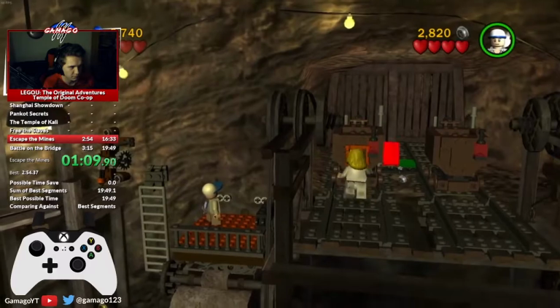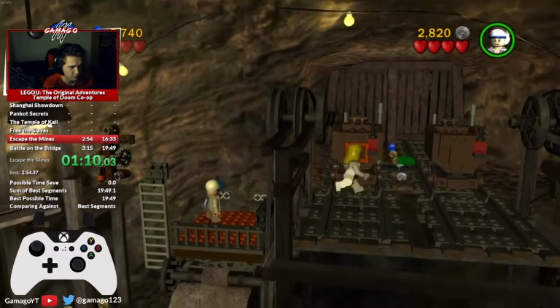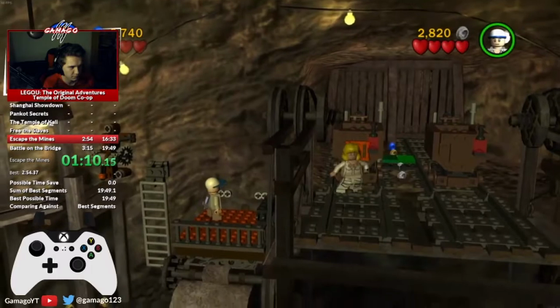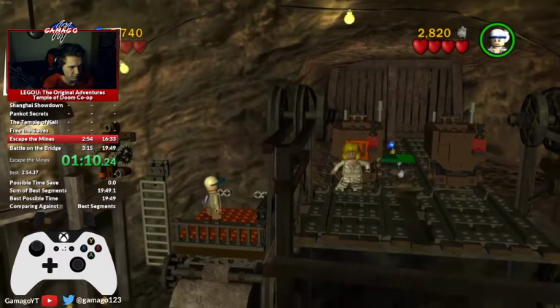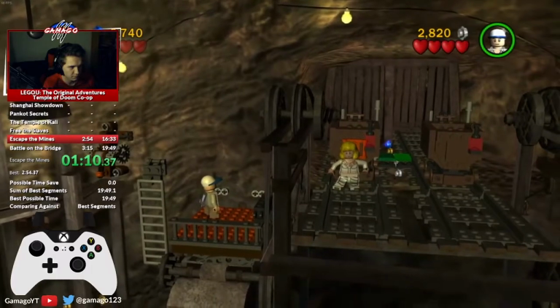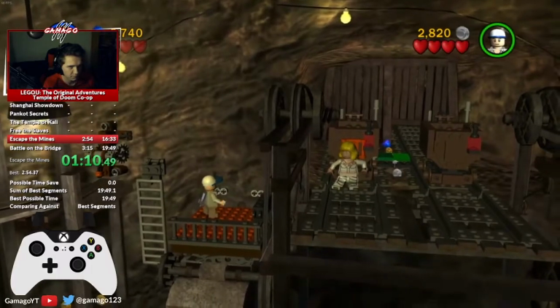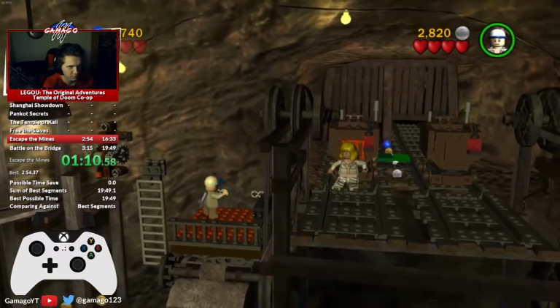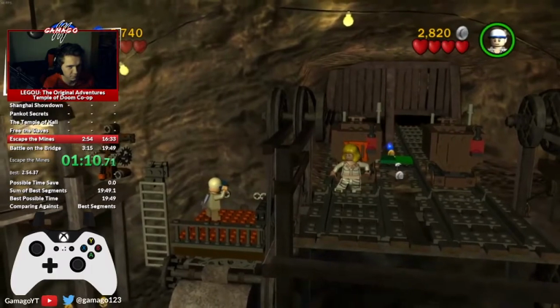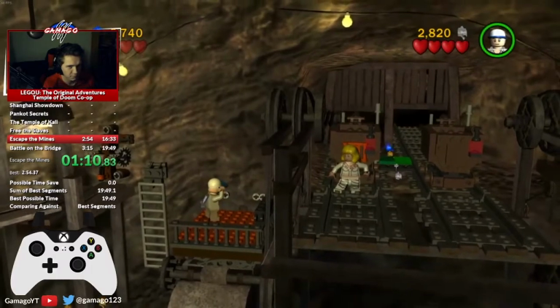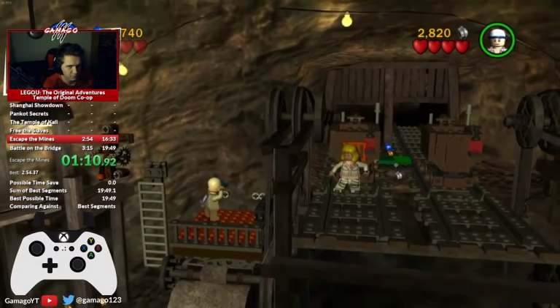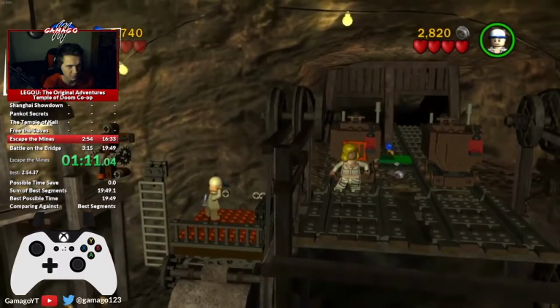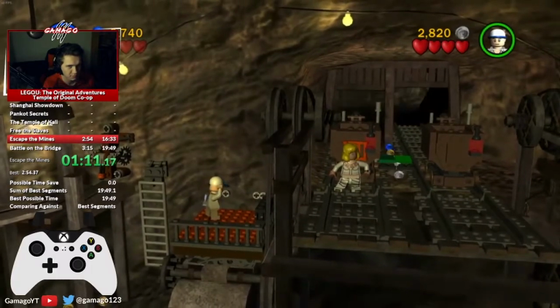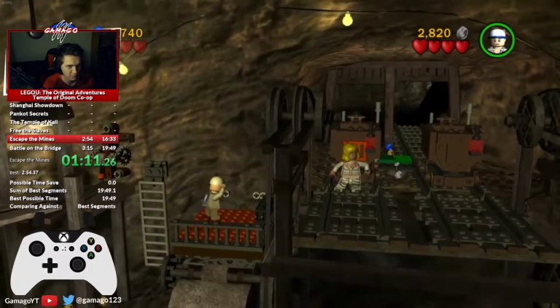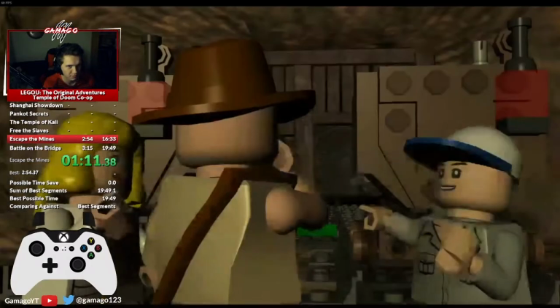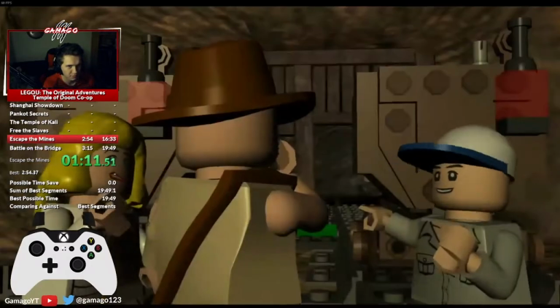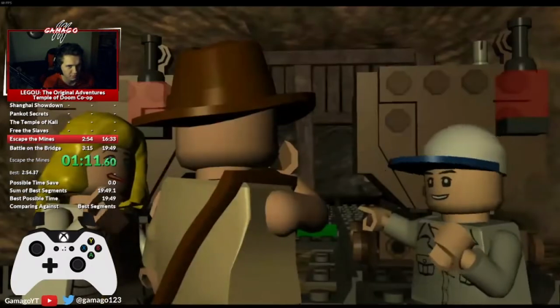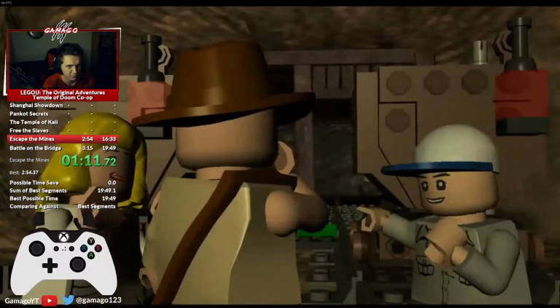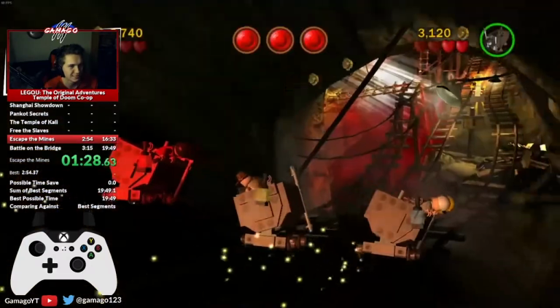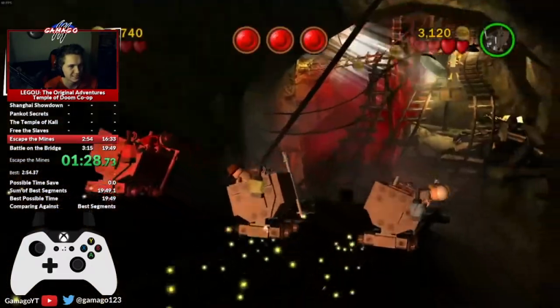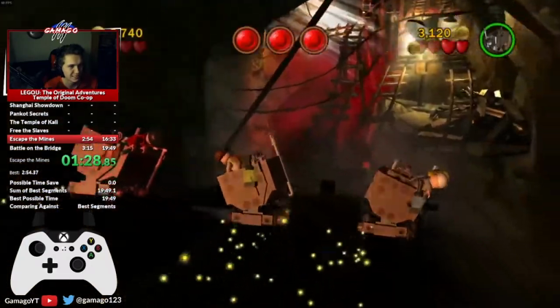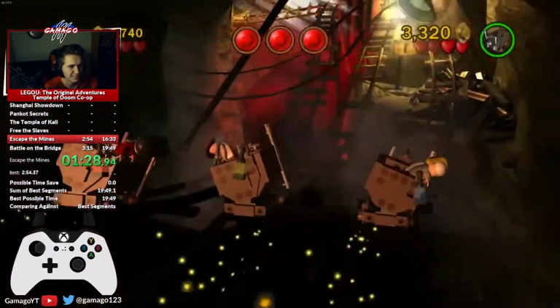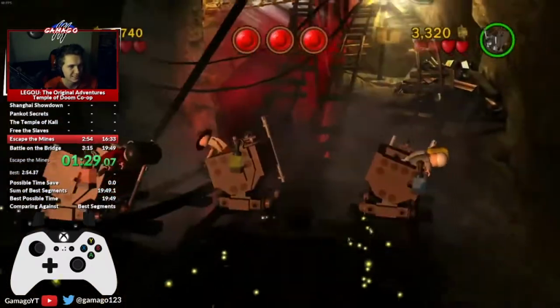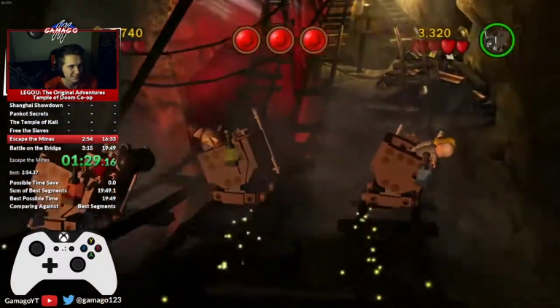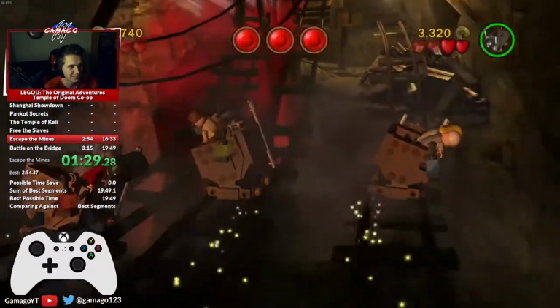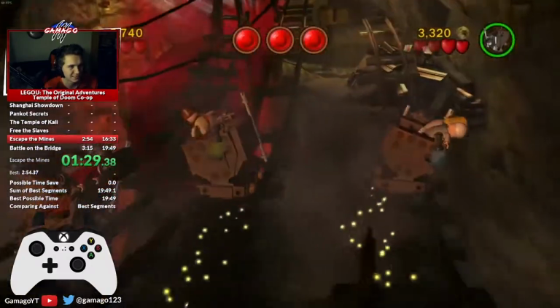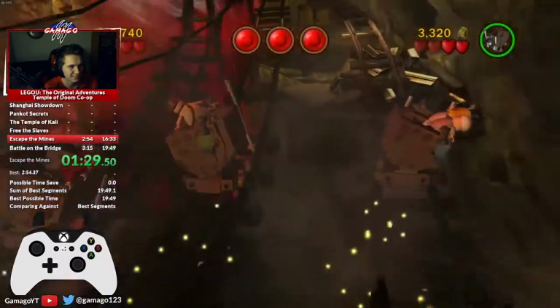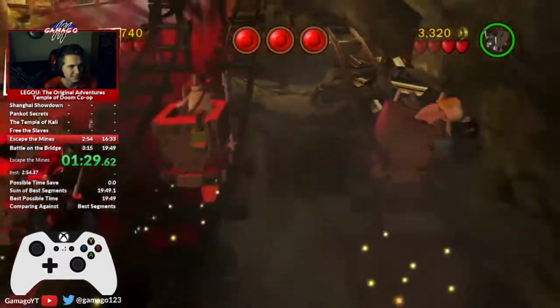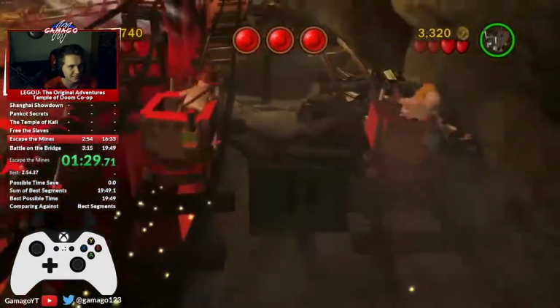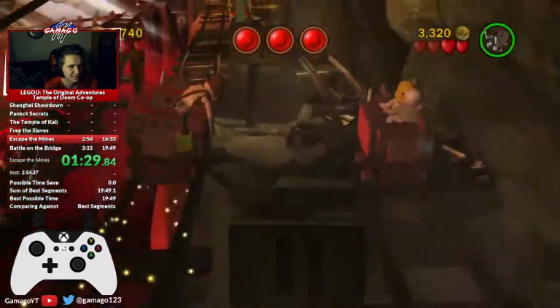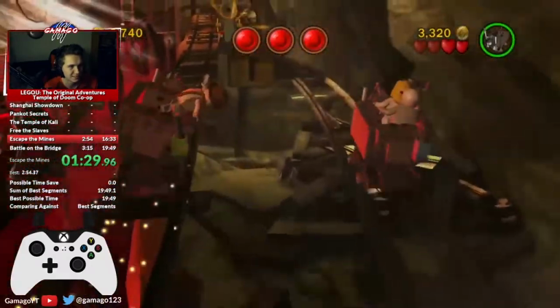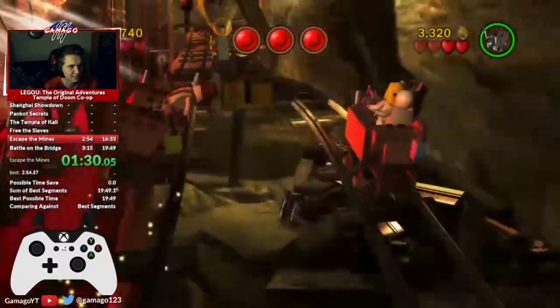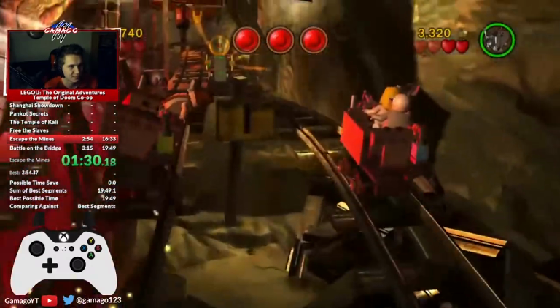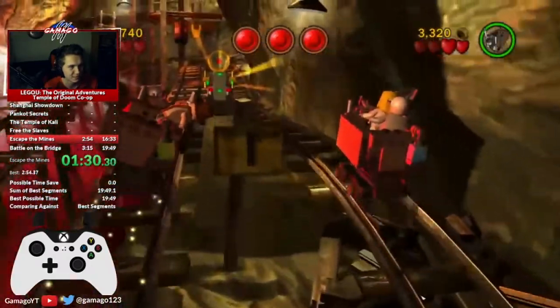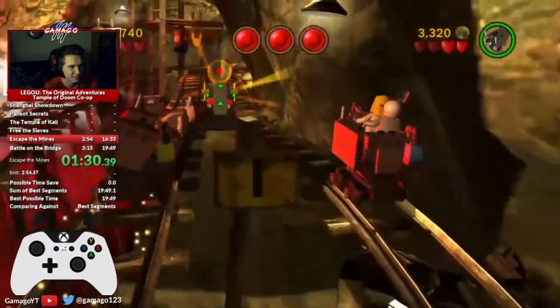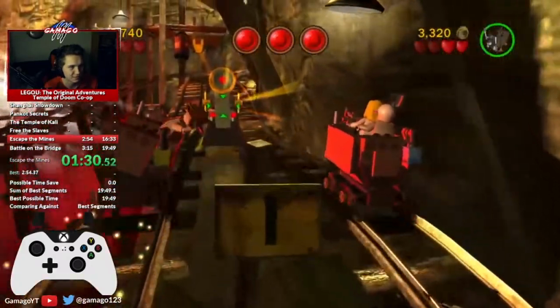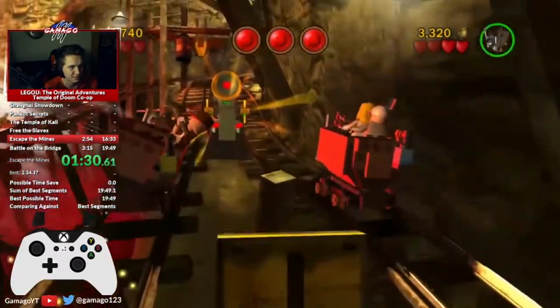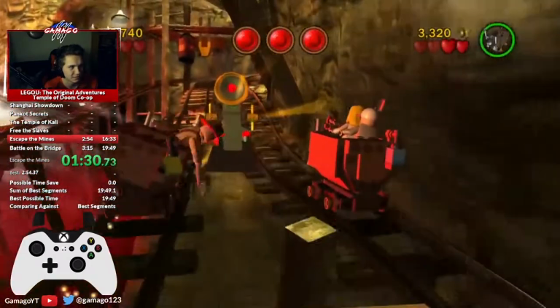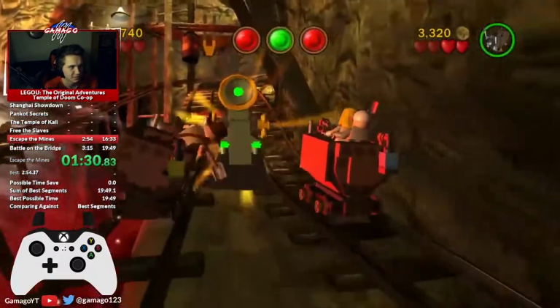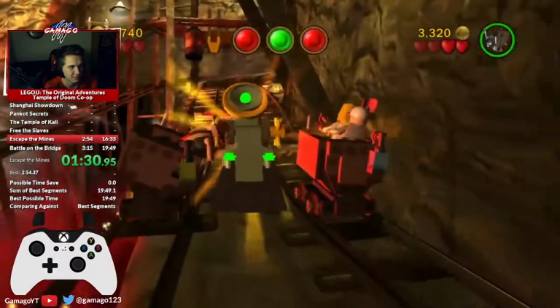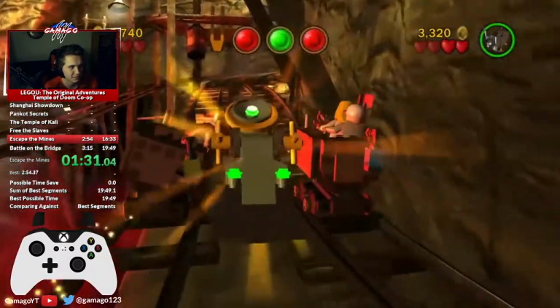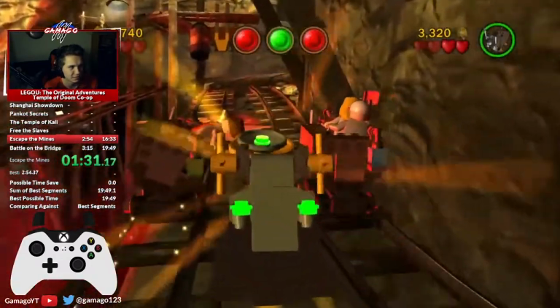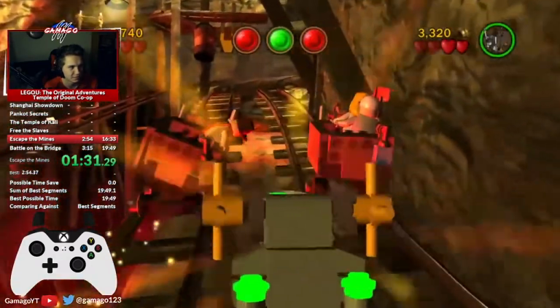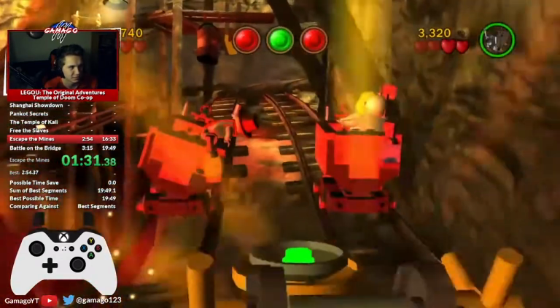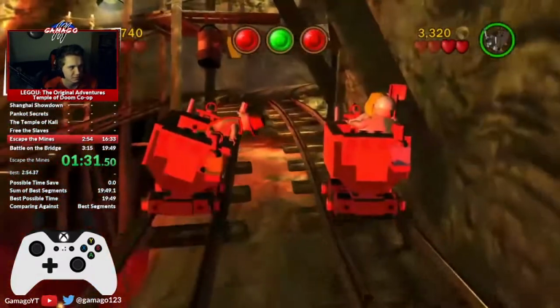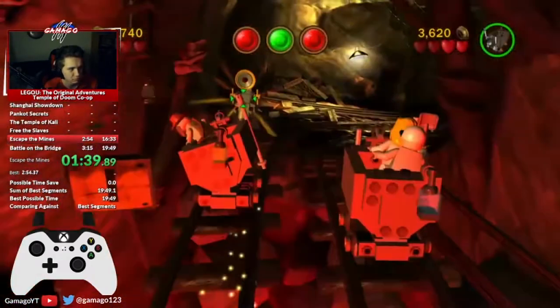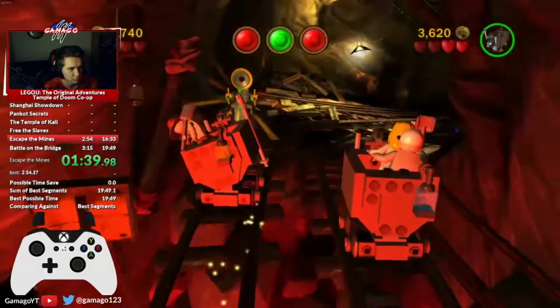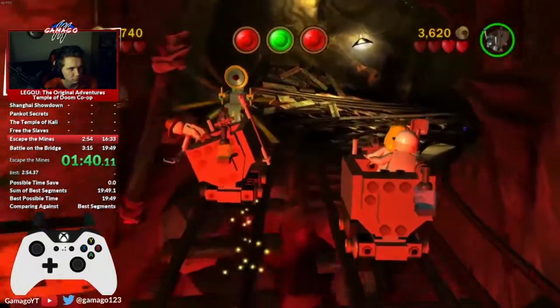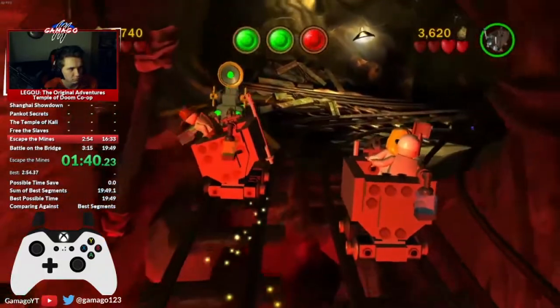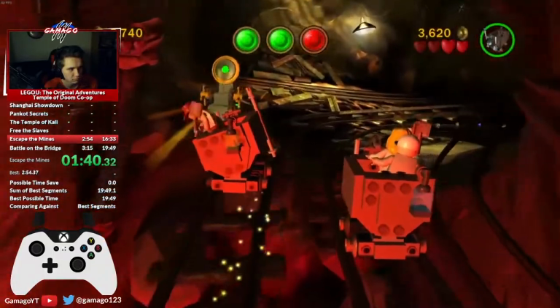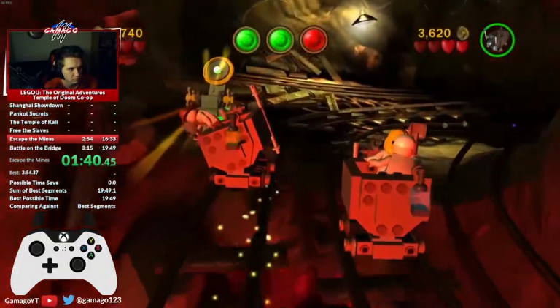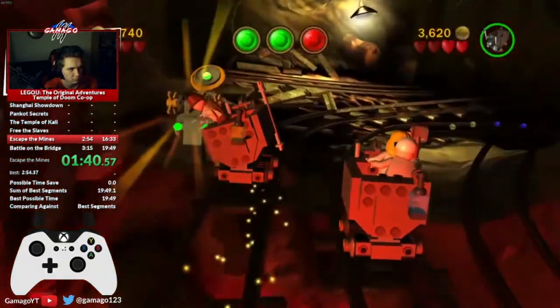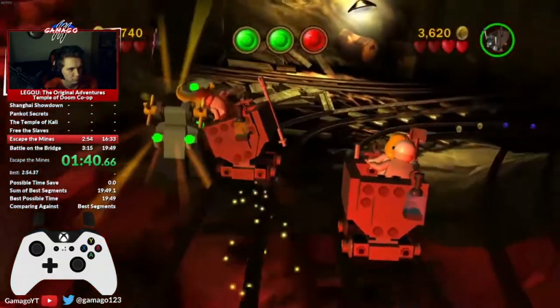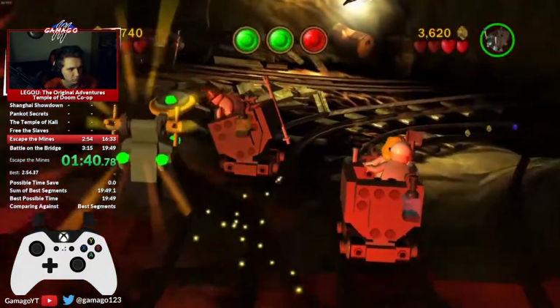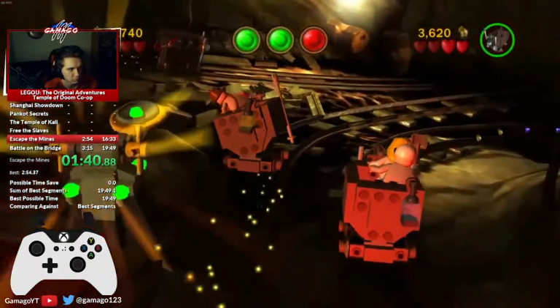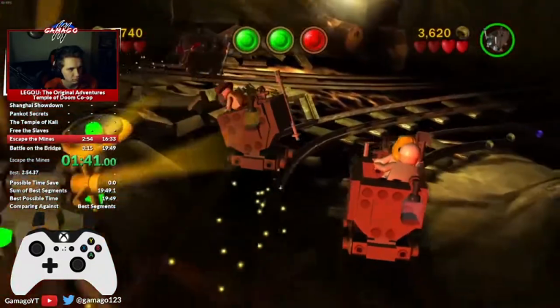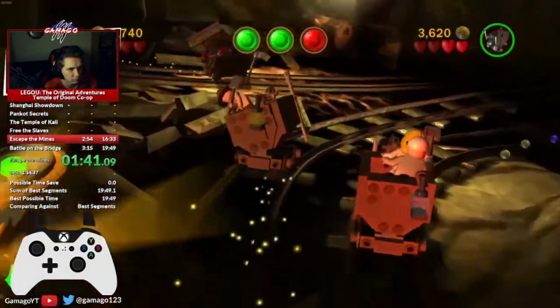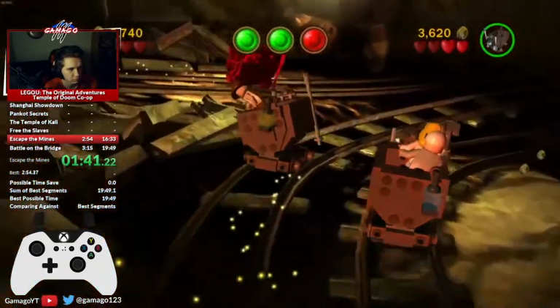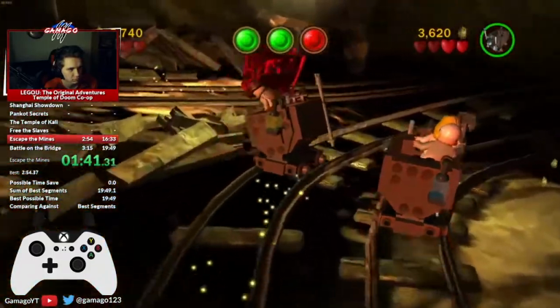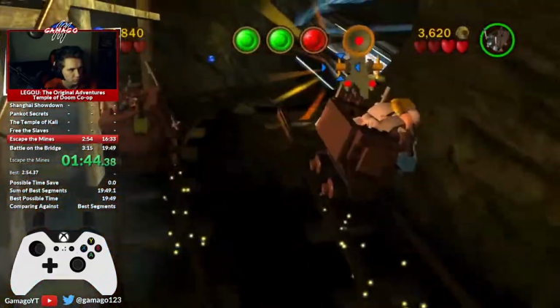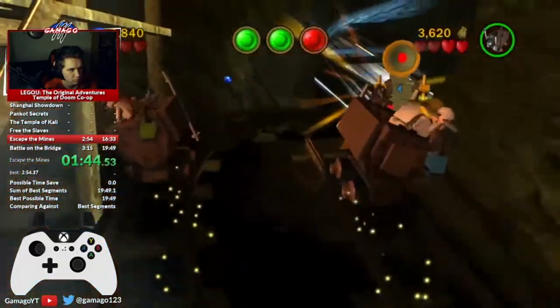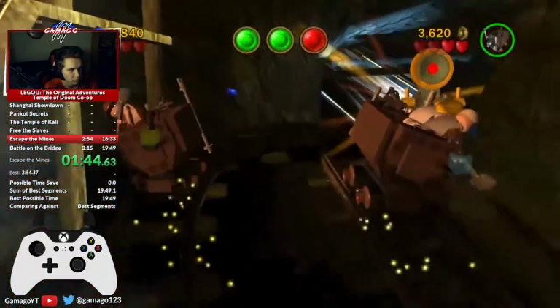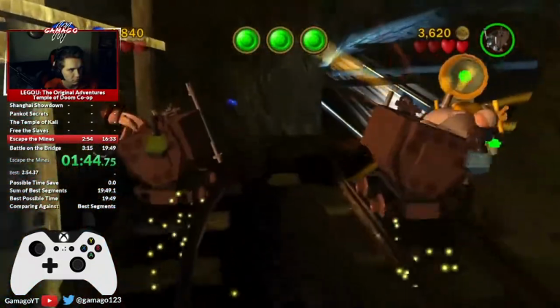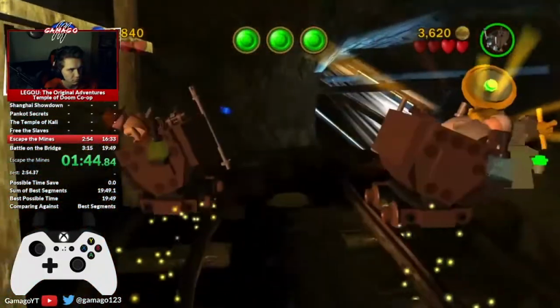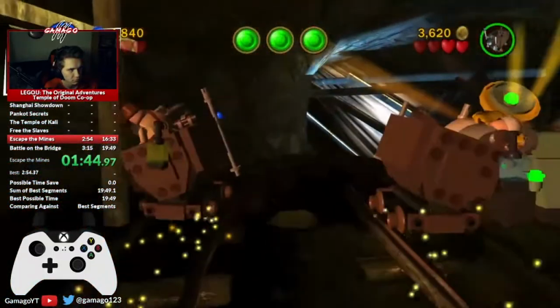Okay, push the cart and the cutscene will trigger. For the next room you want to hit the red button in the middle, then the left and the right.